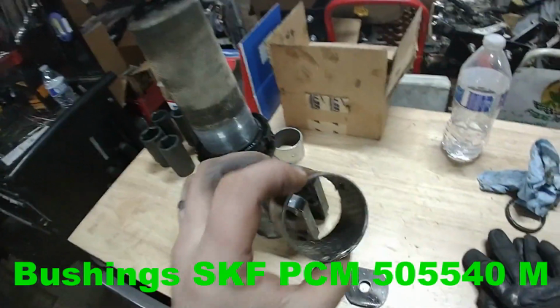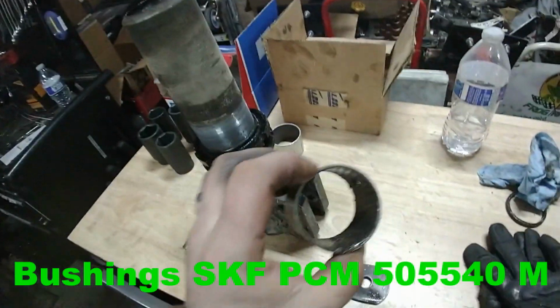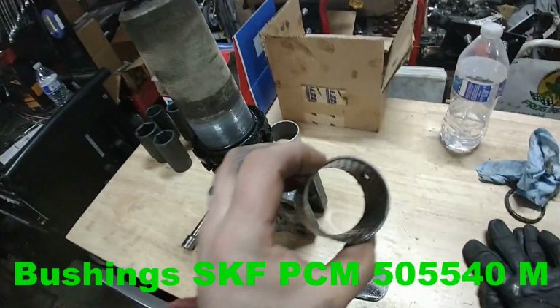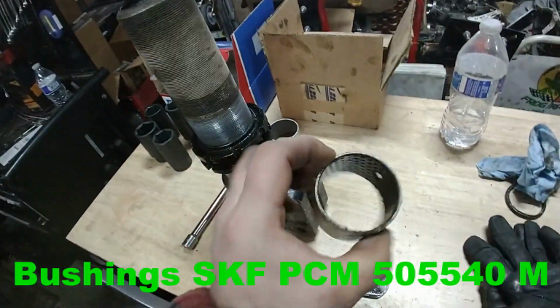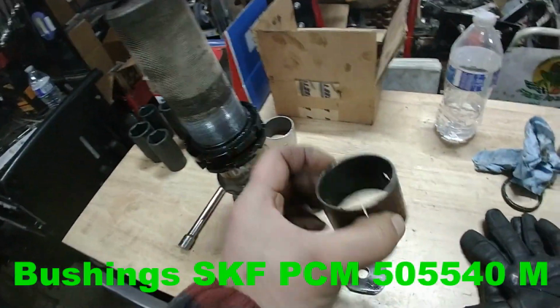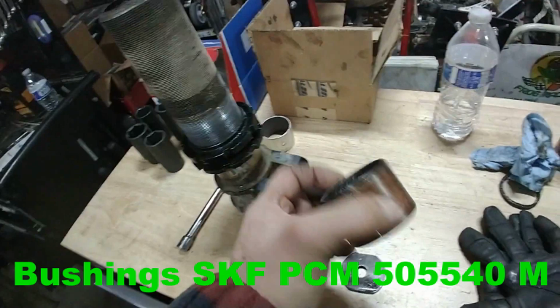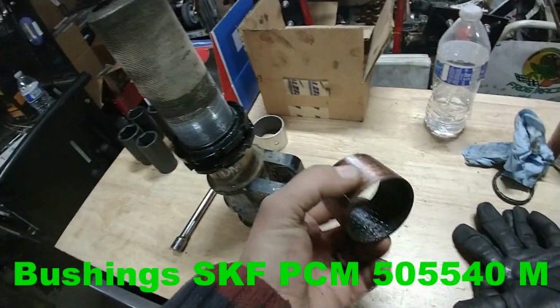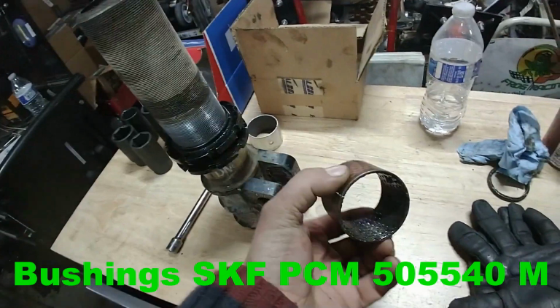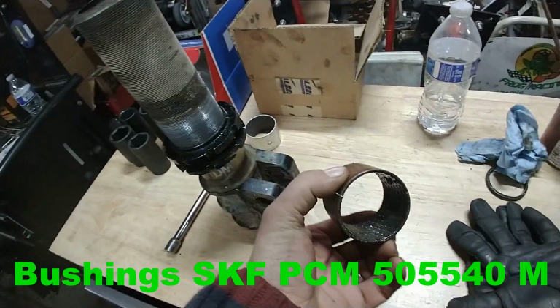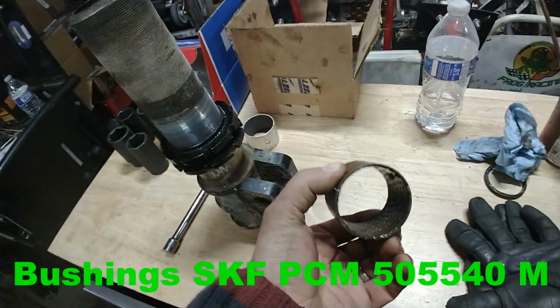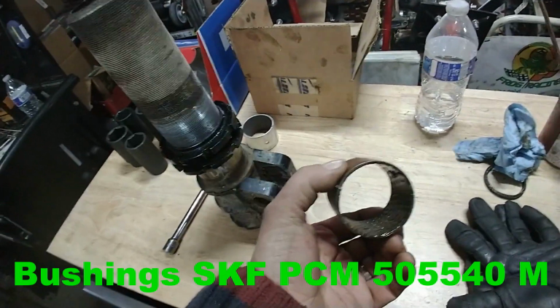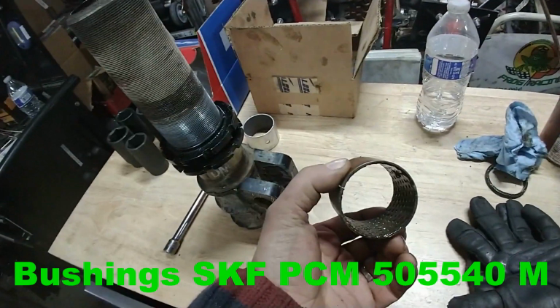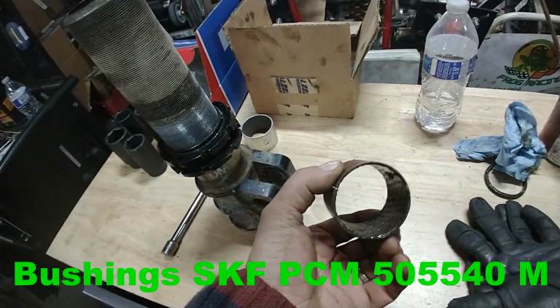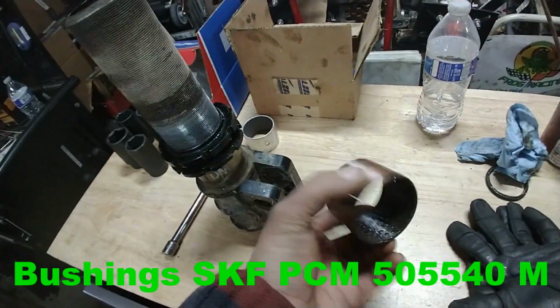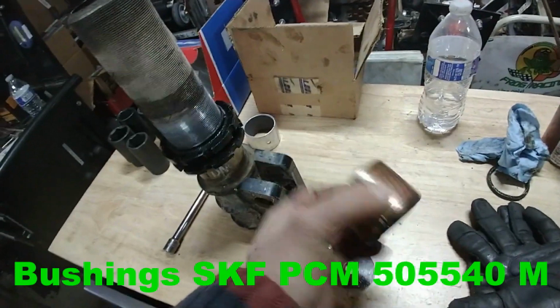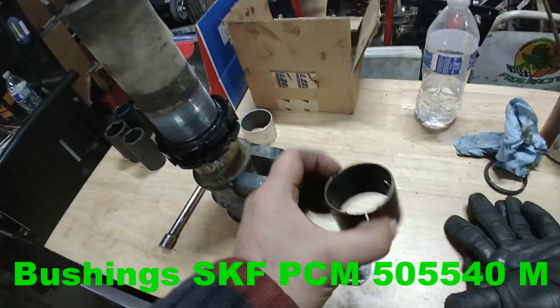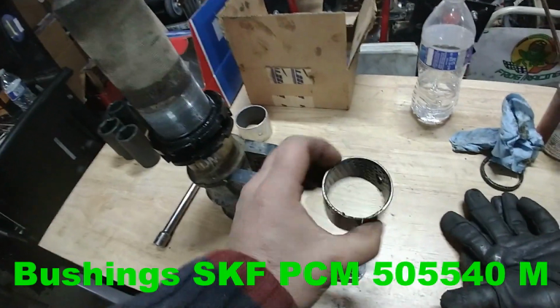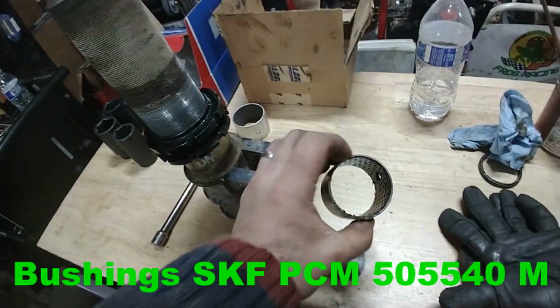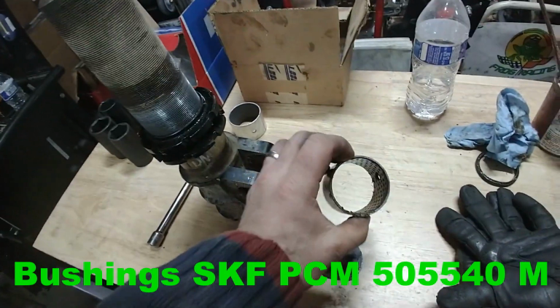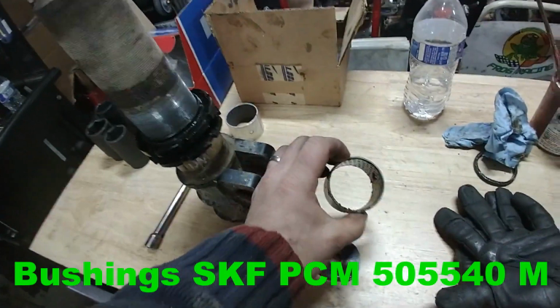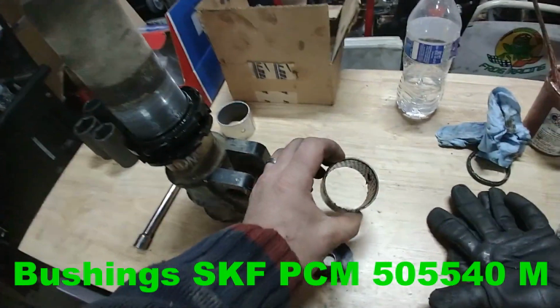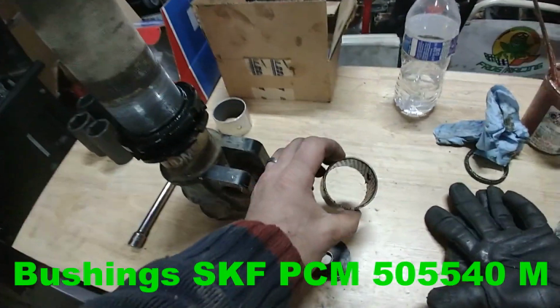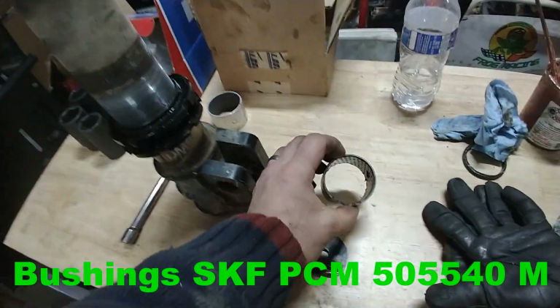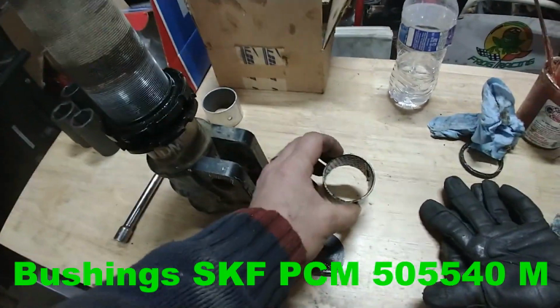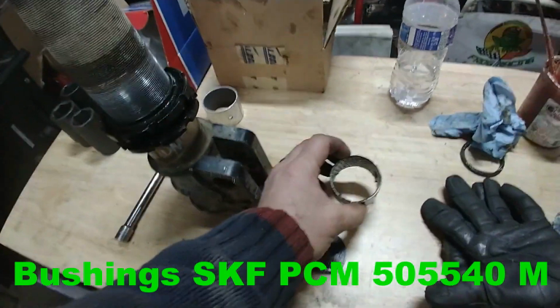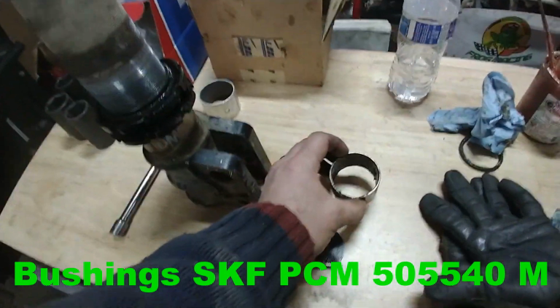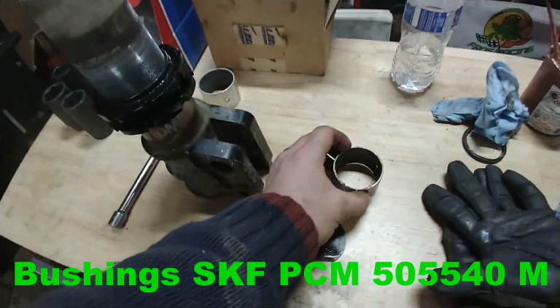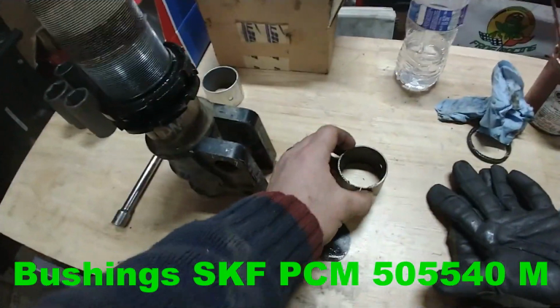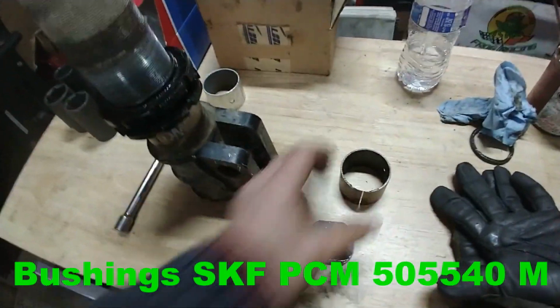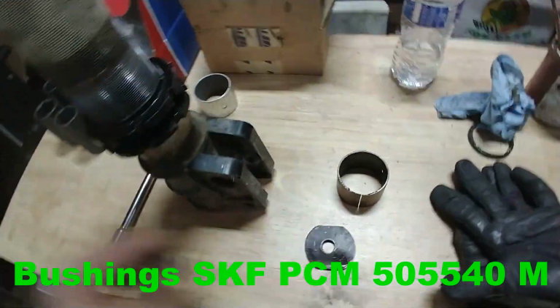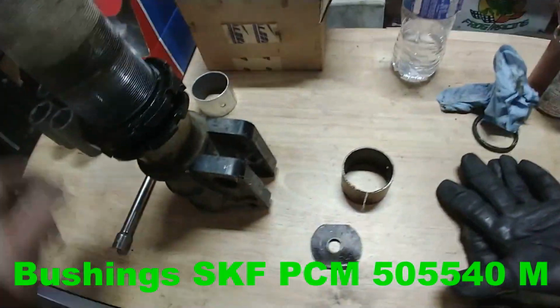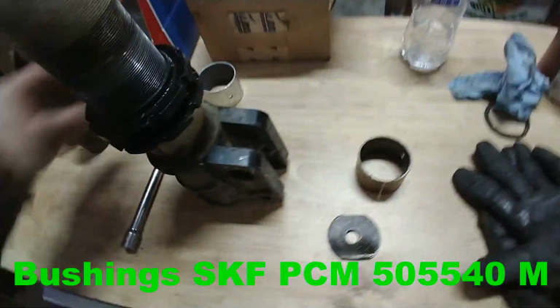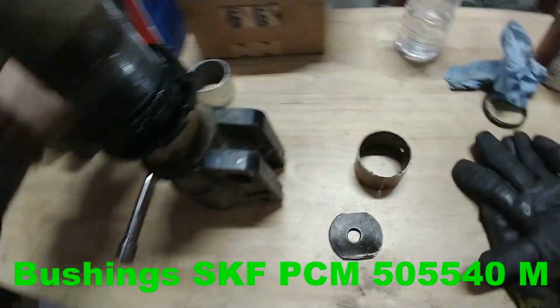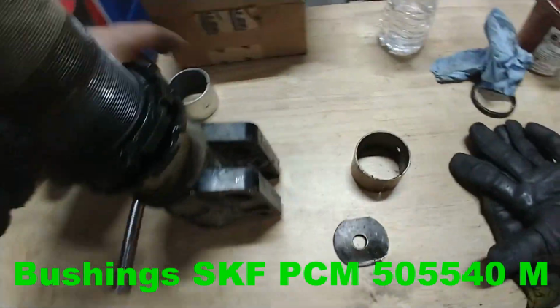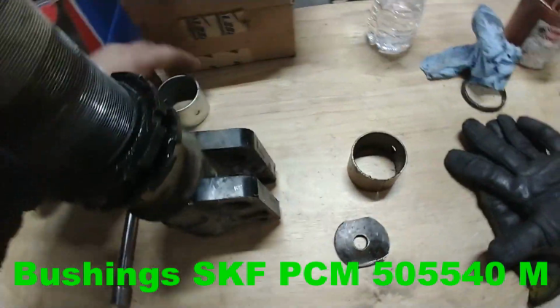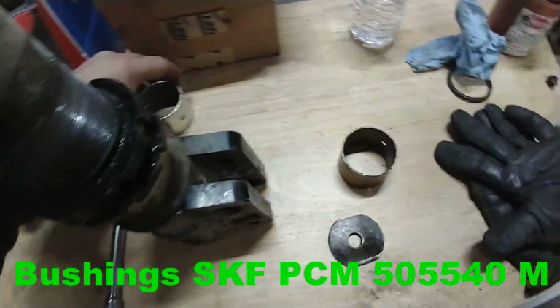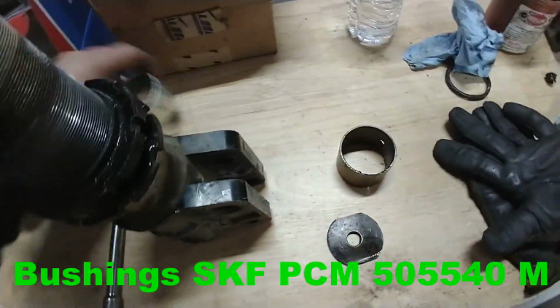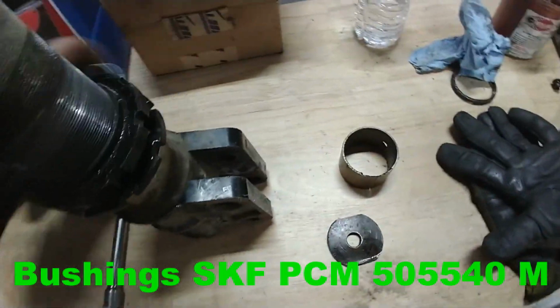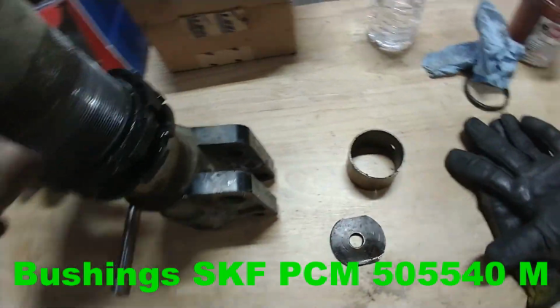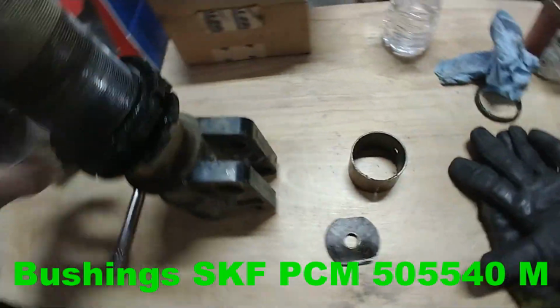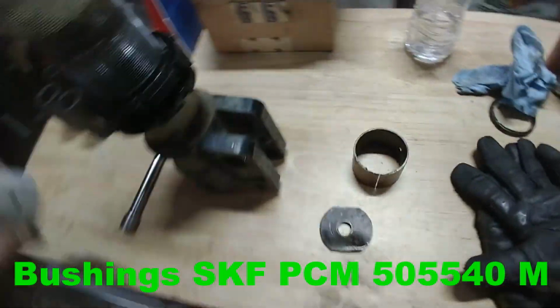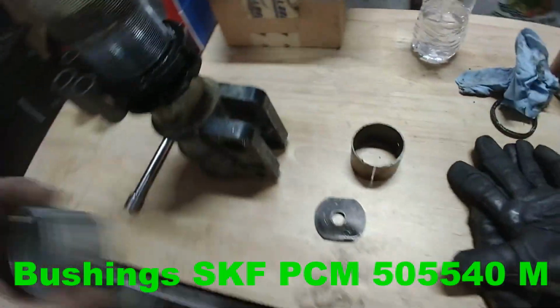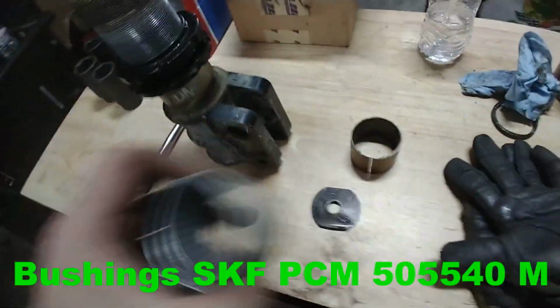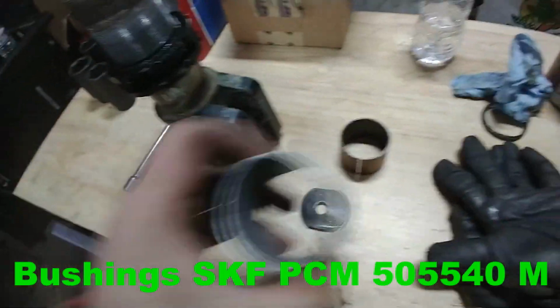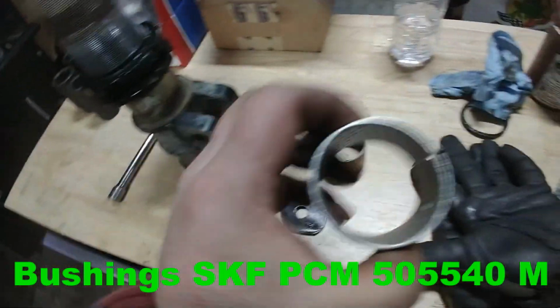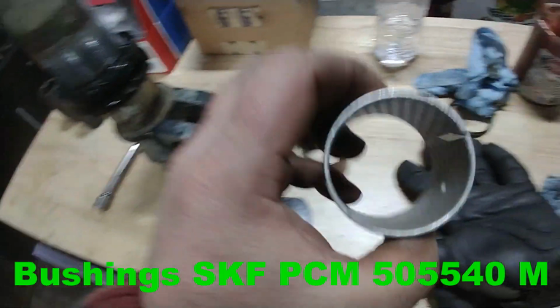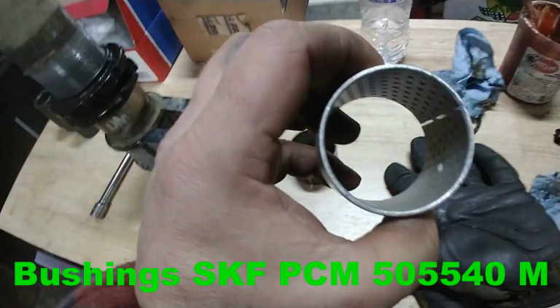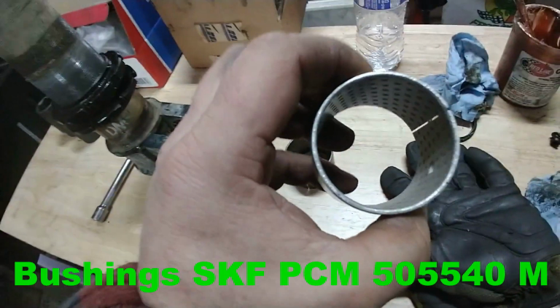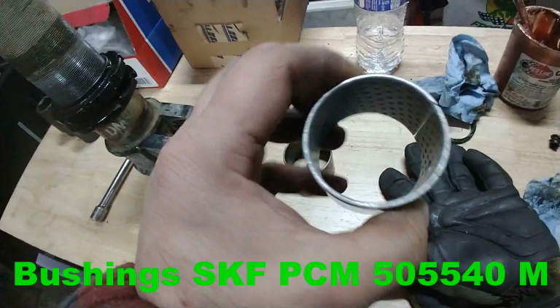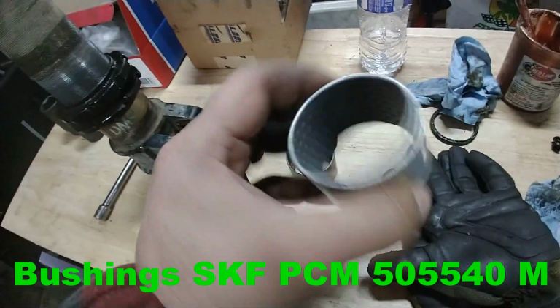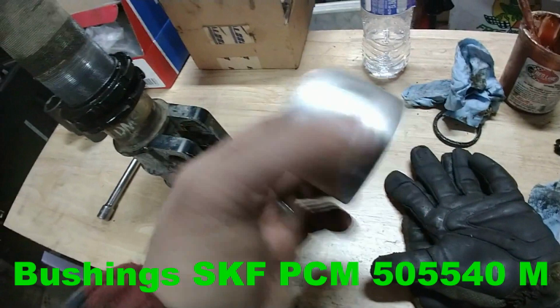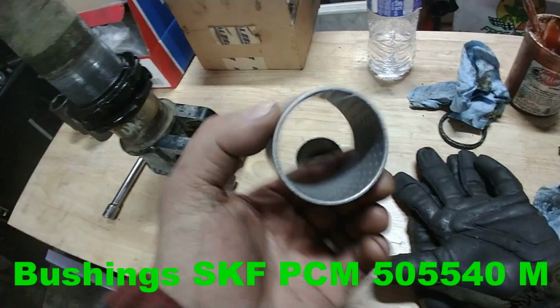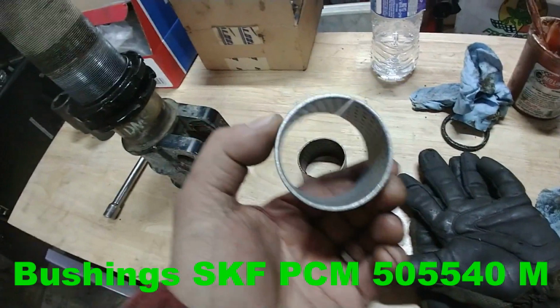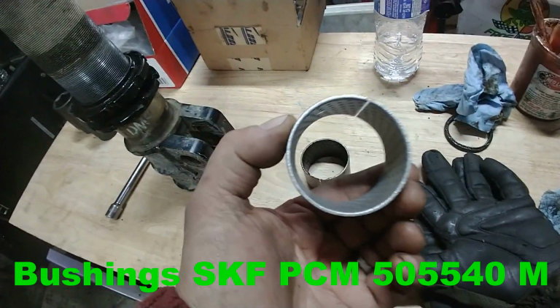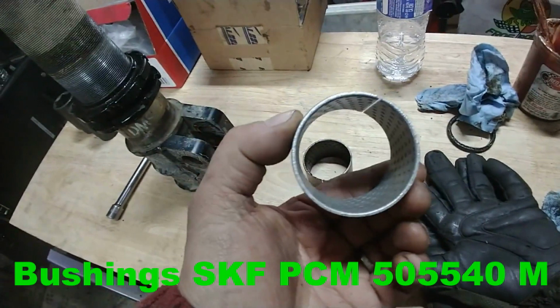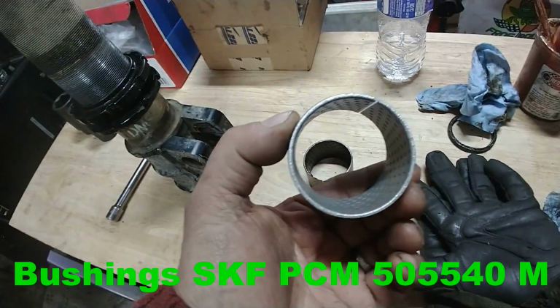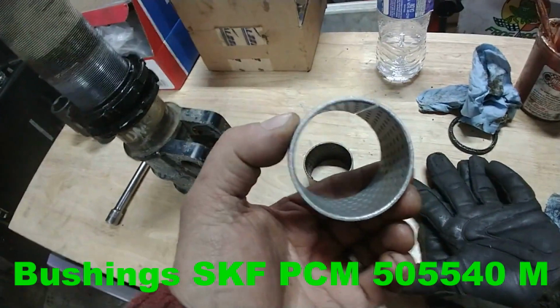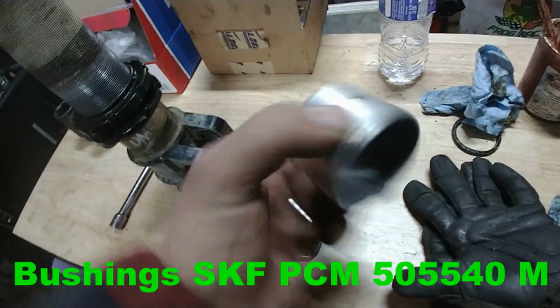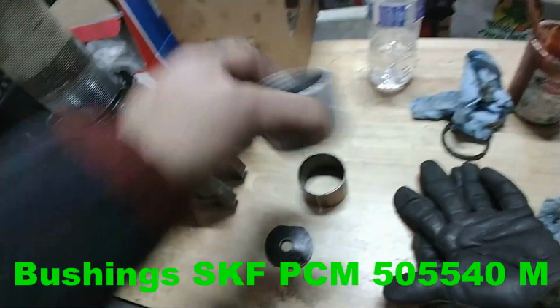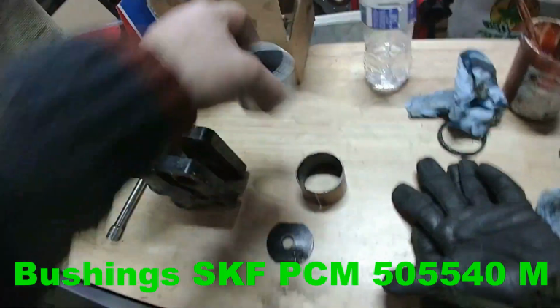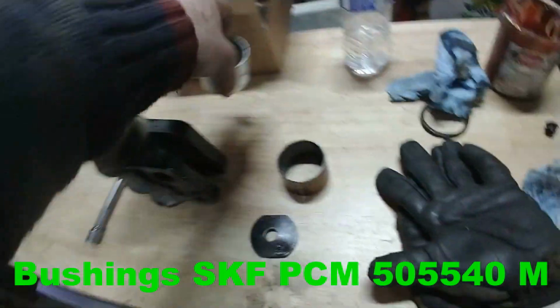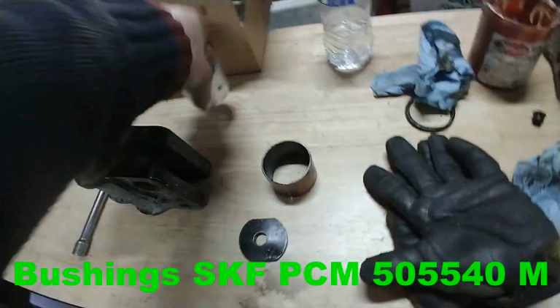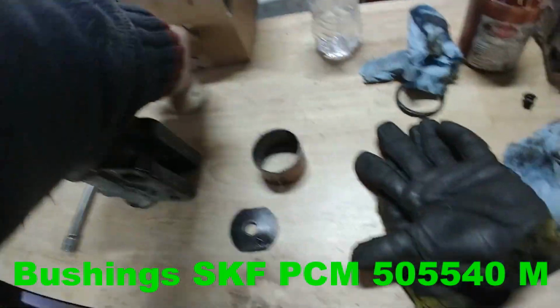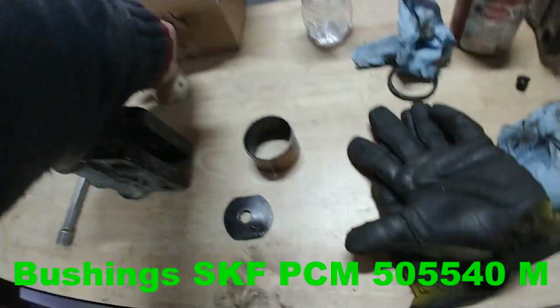This is what the used ones look like. Here is a new one that we'll put in after.